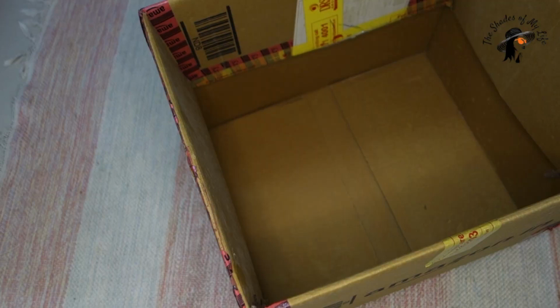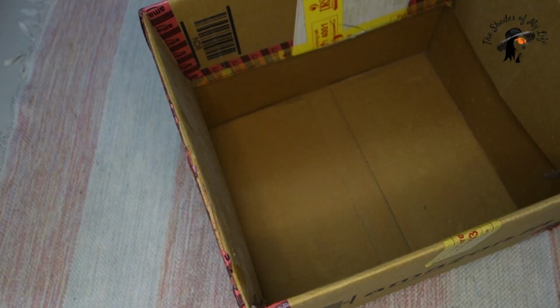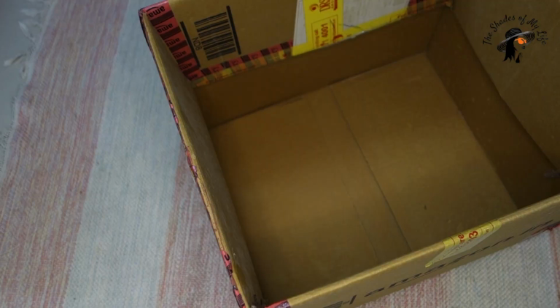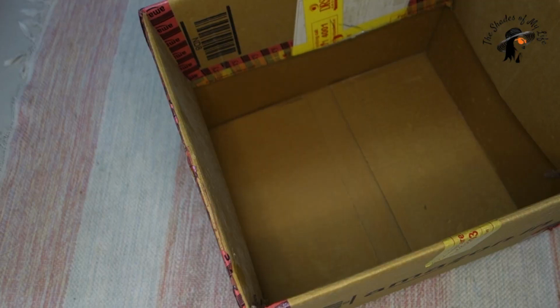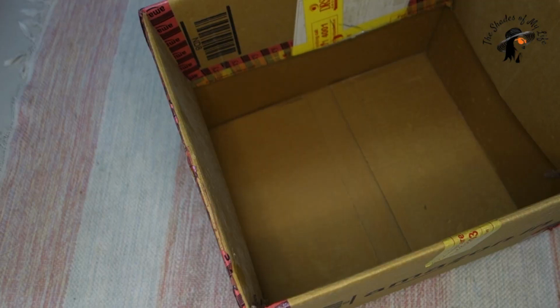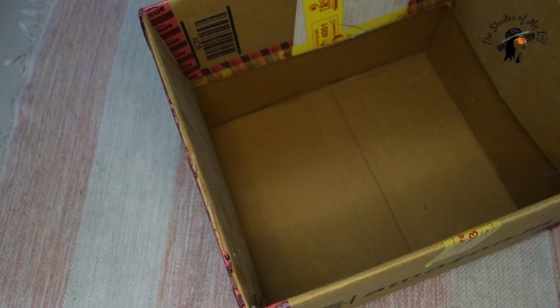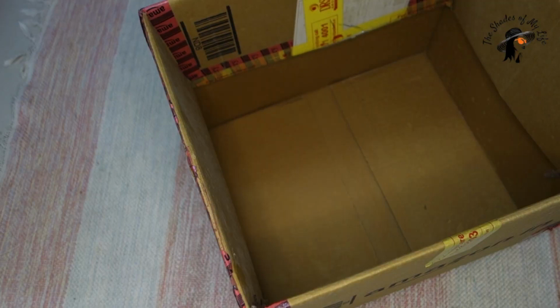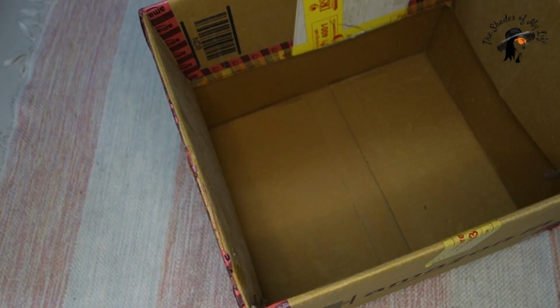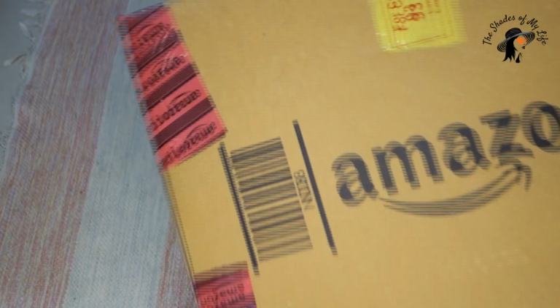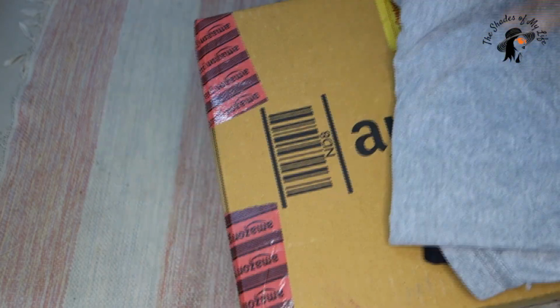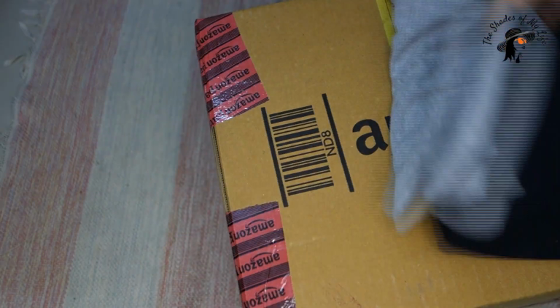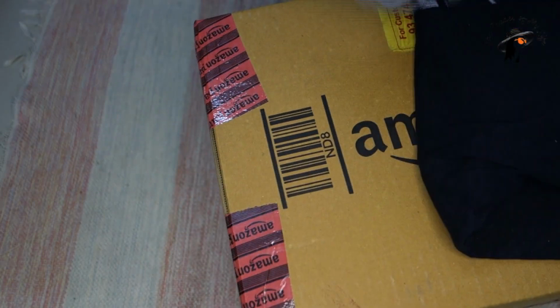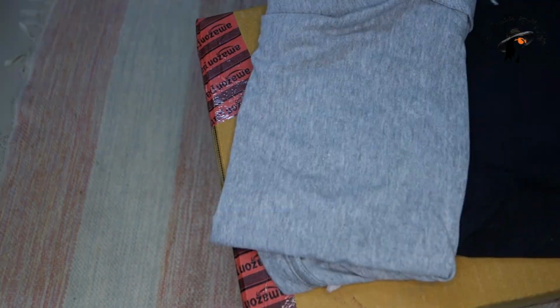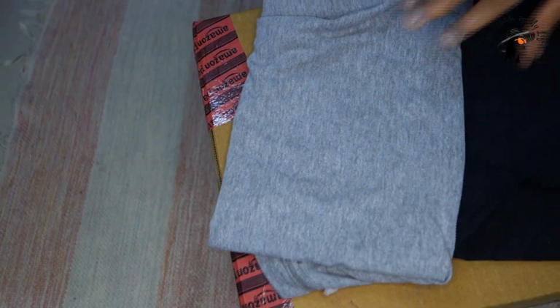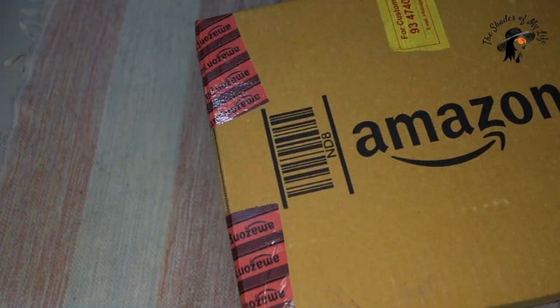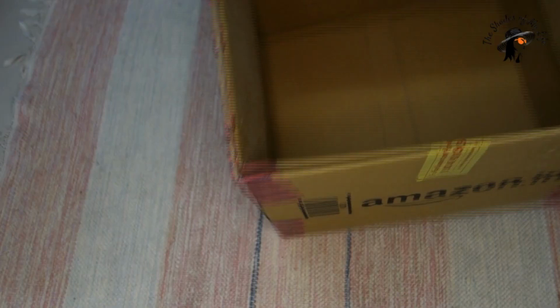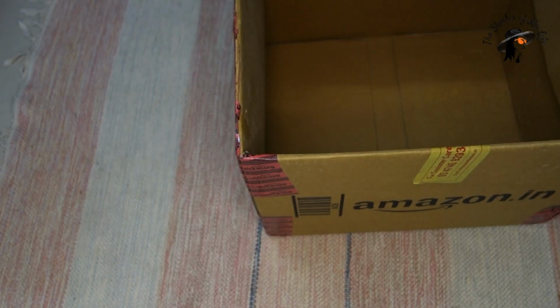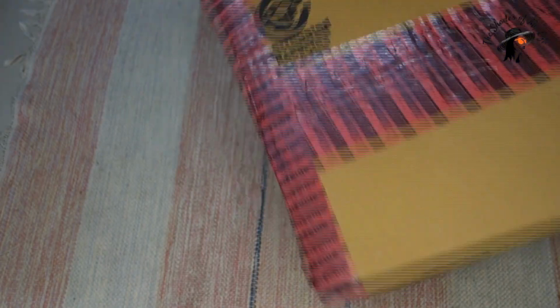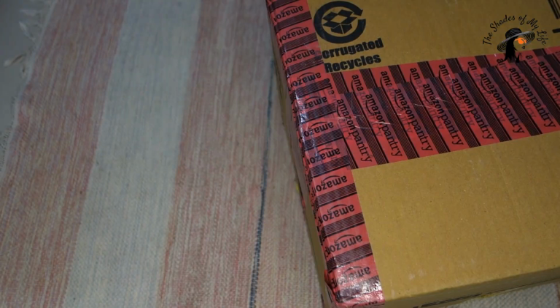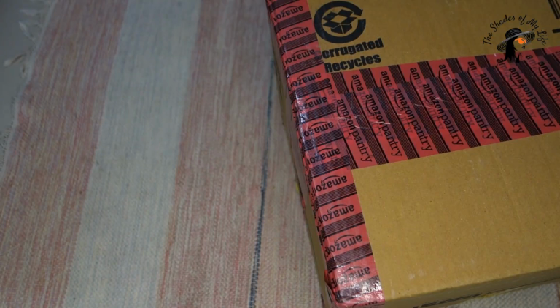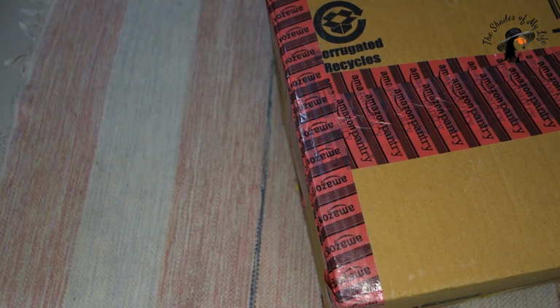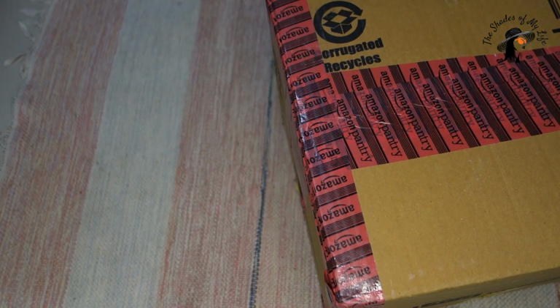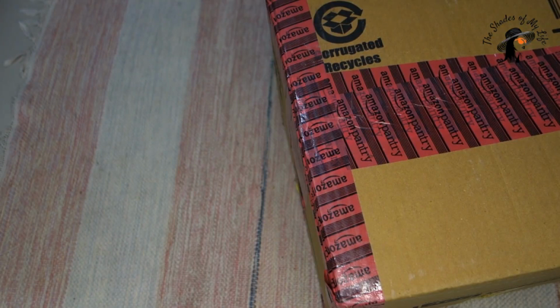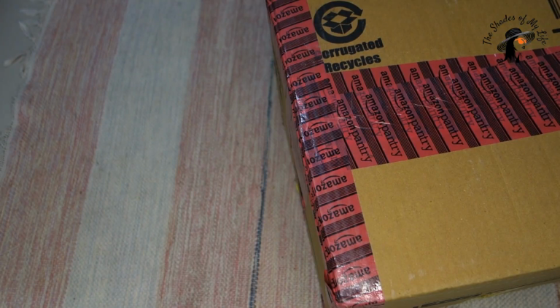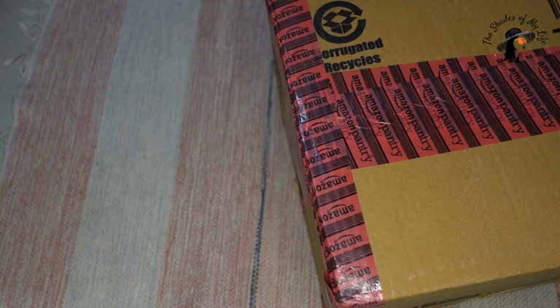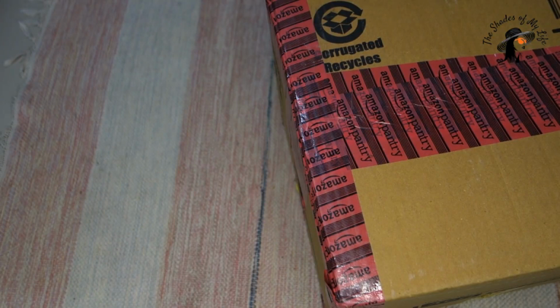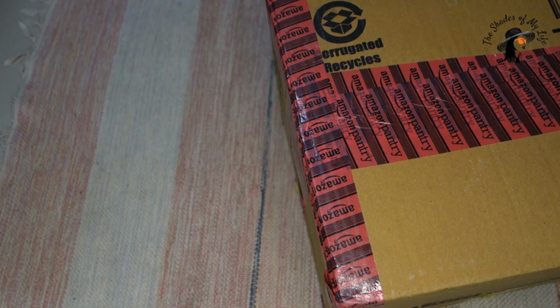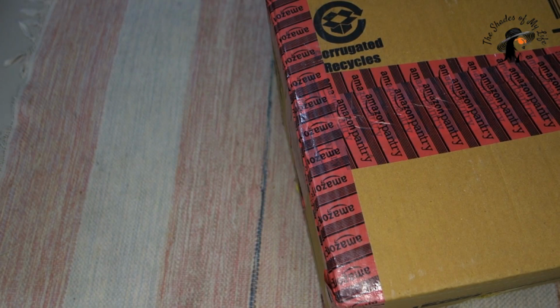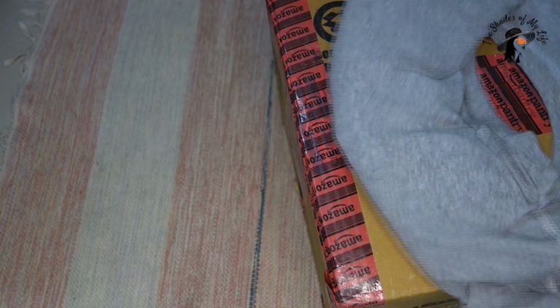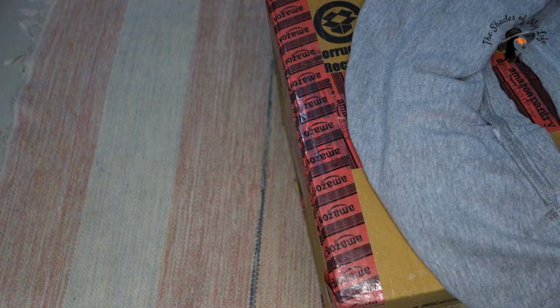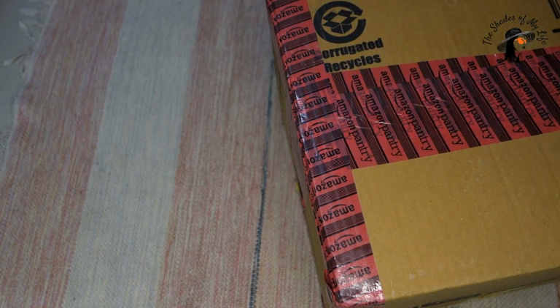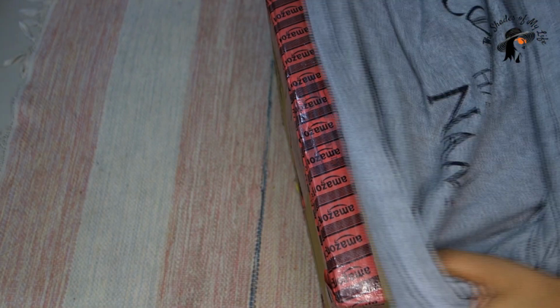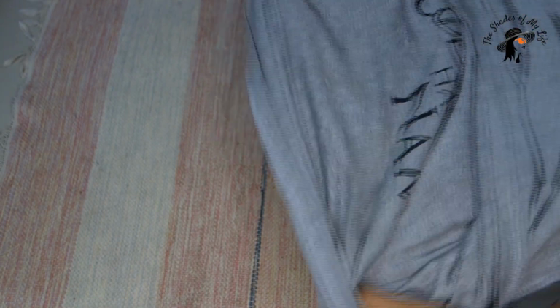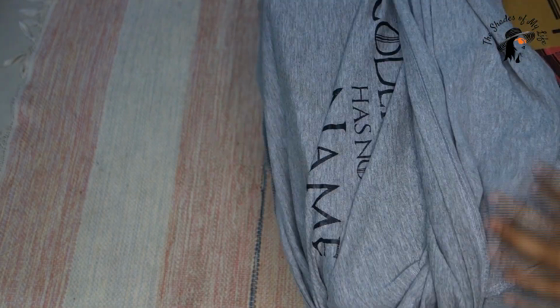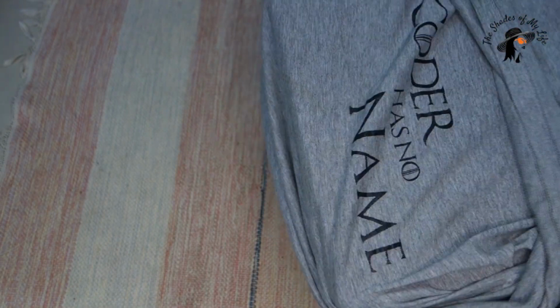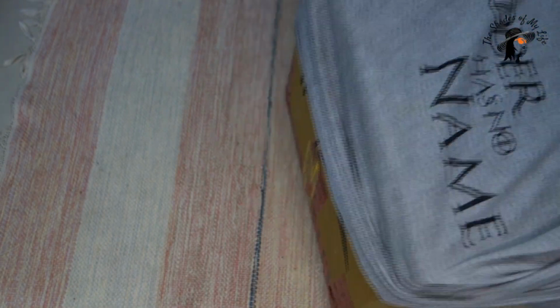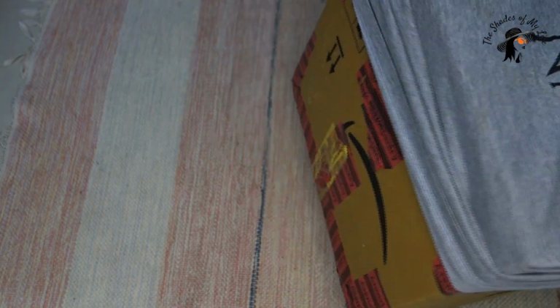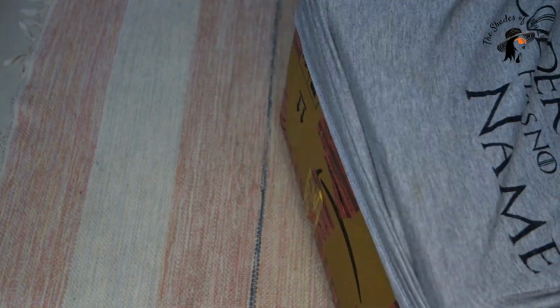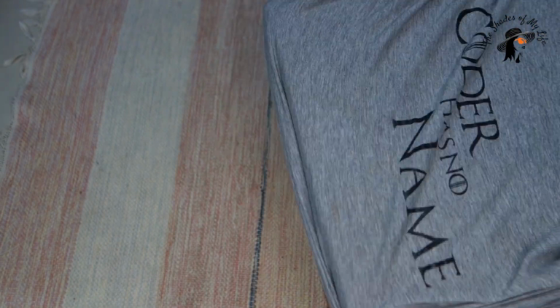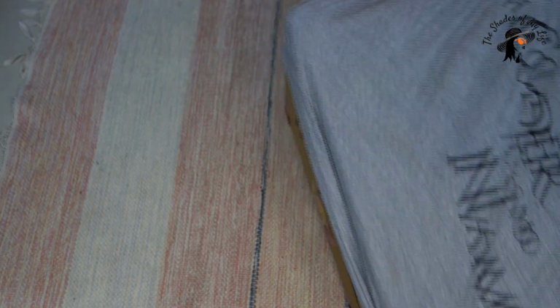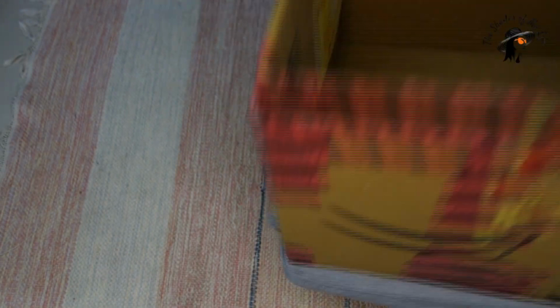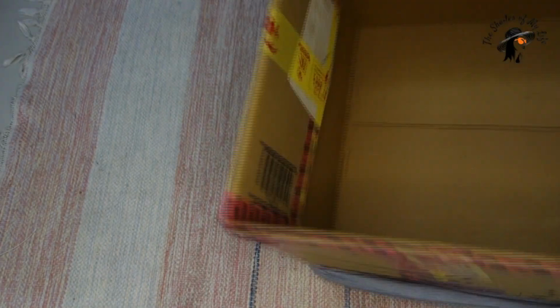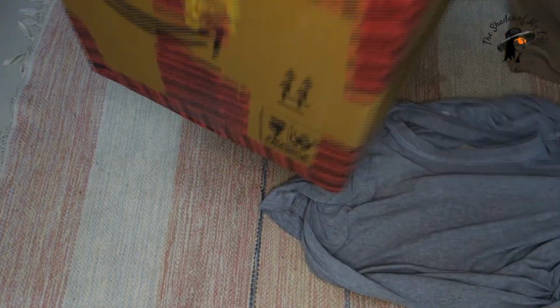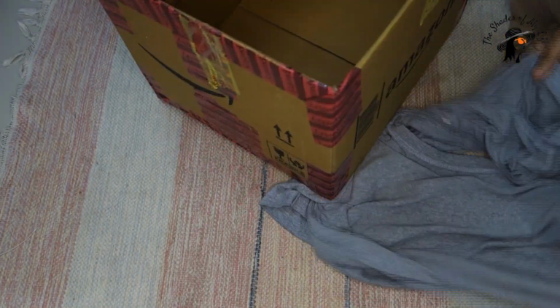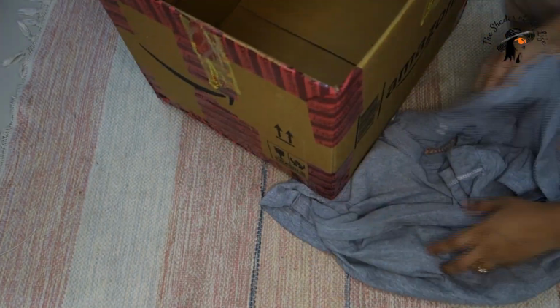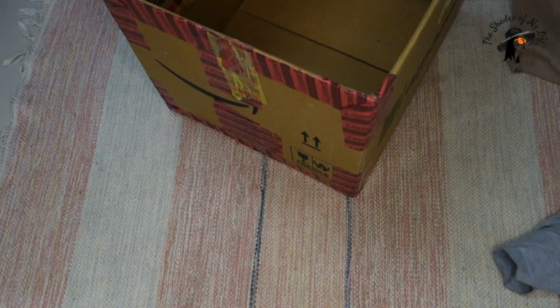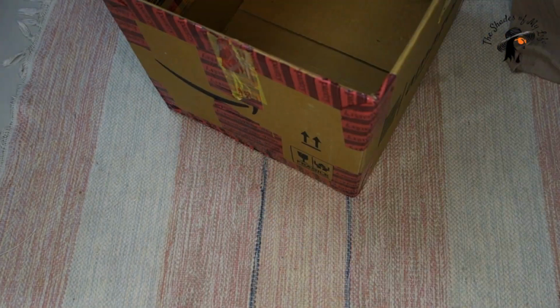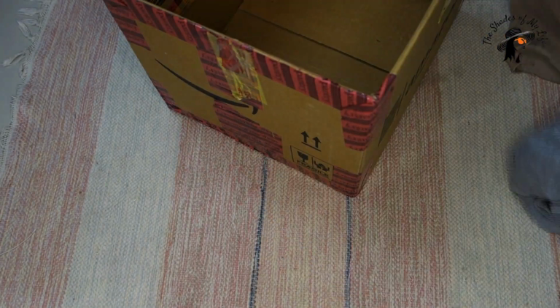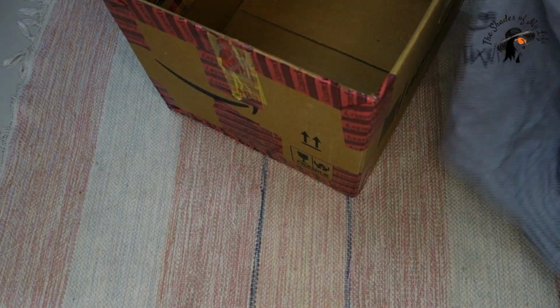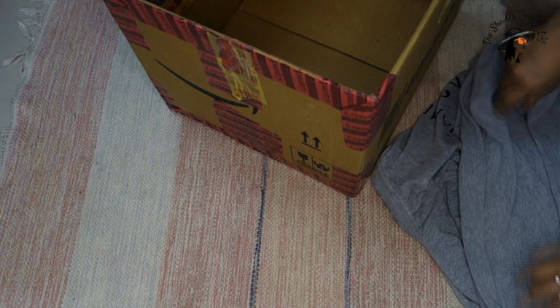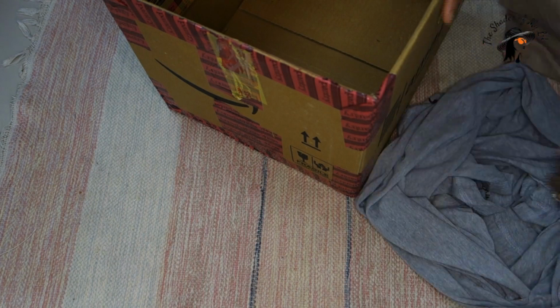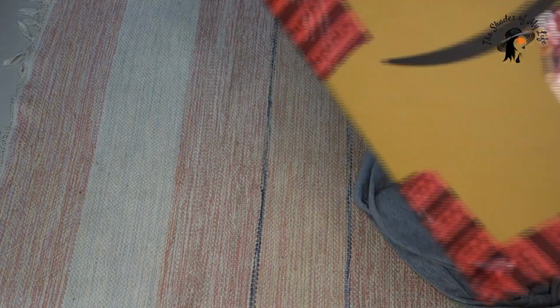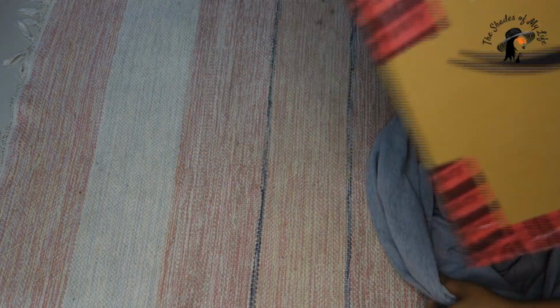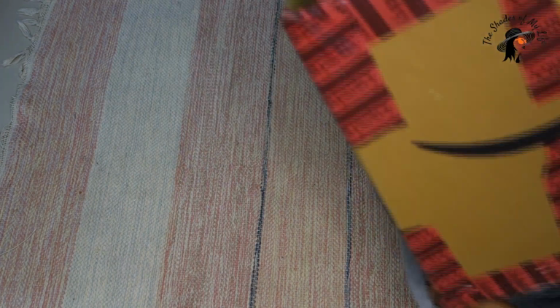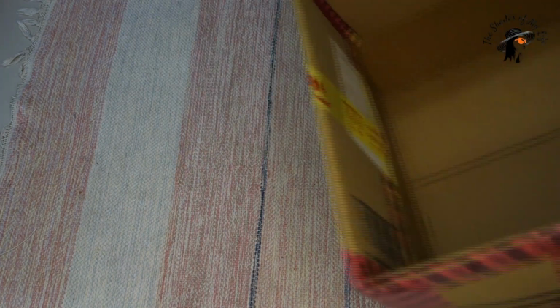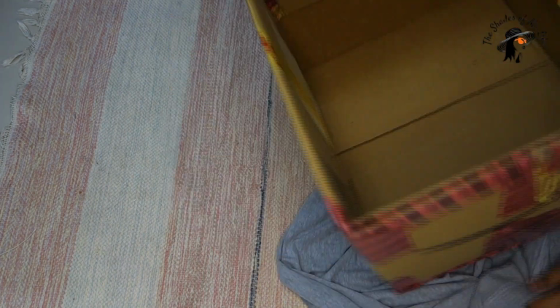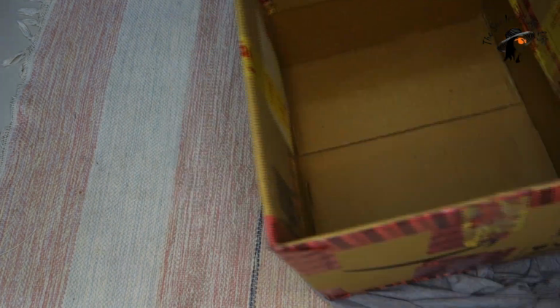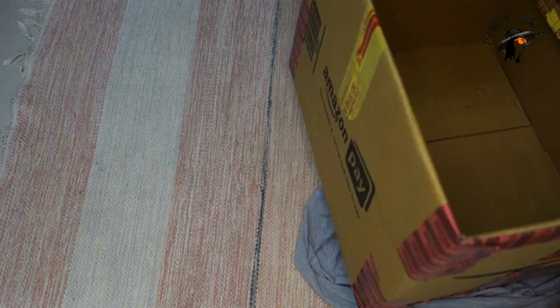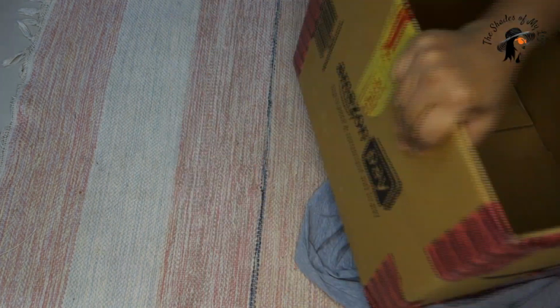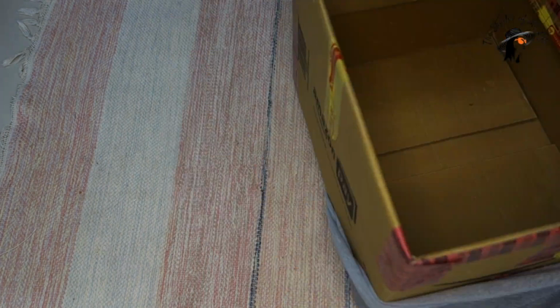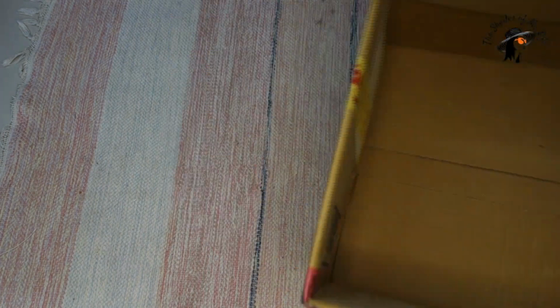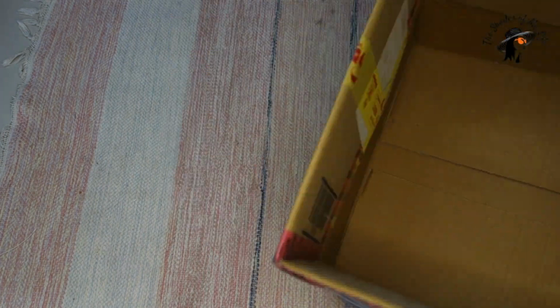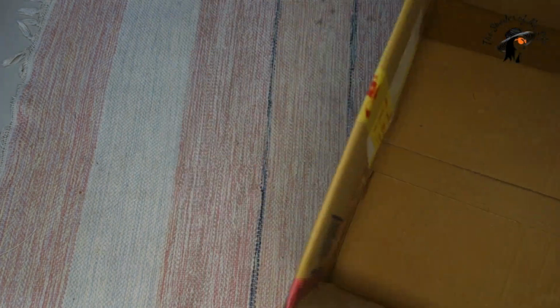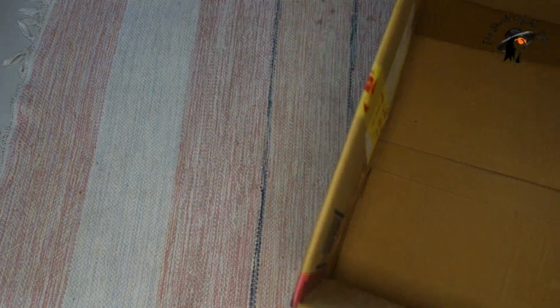In our last DIY, we are going to make a multipurpose basket with the help of a cardboard box and some old t-shirts.